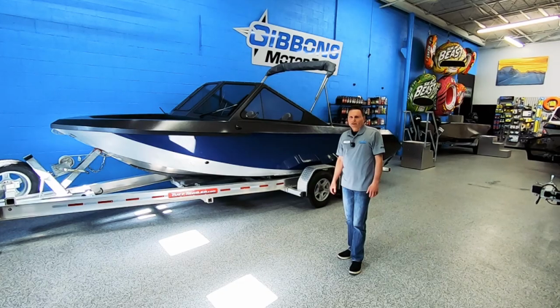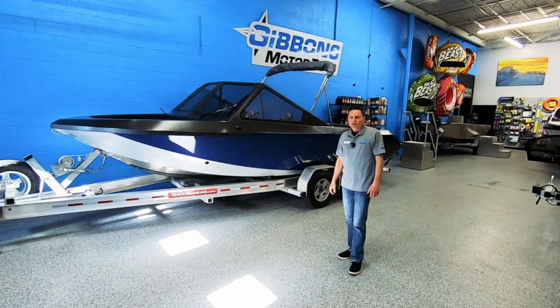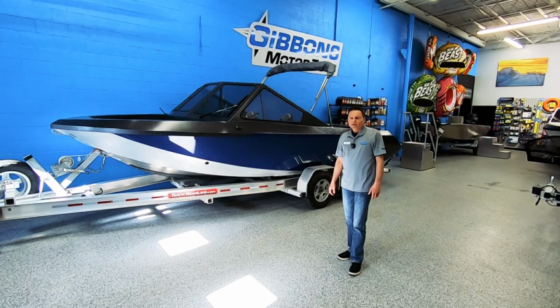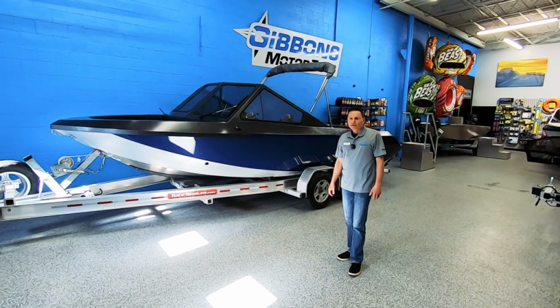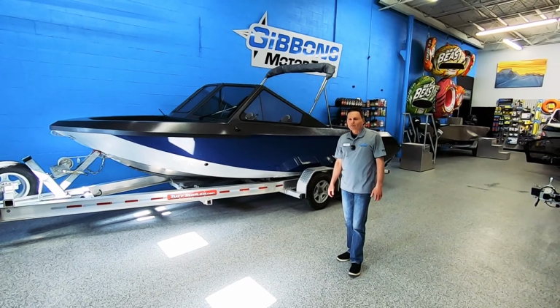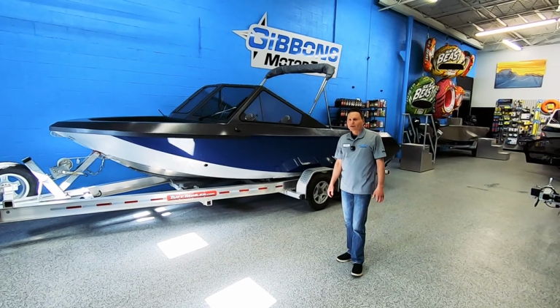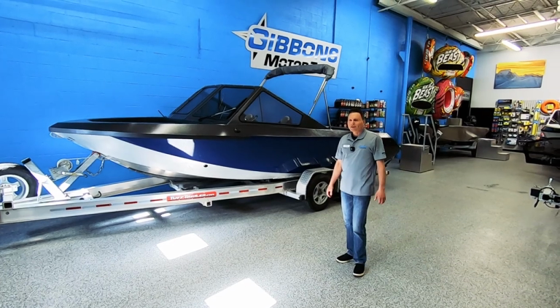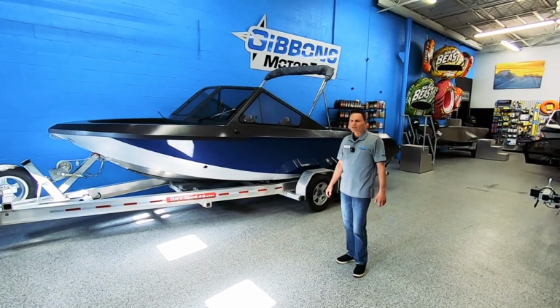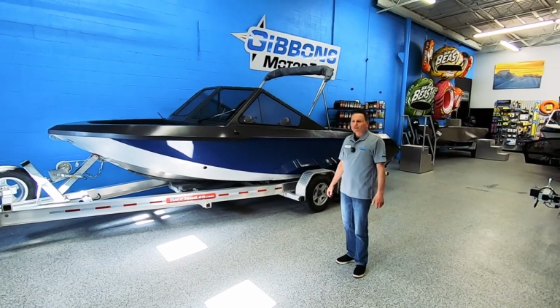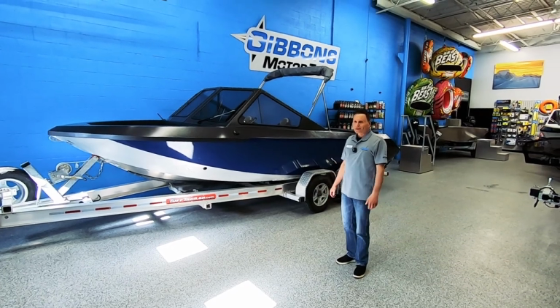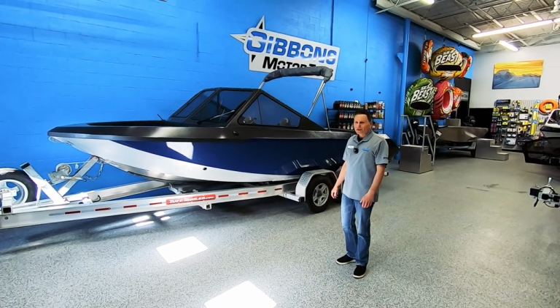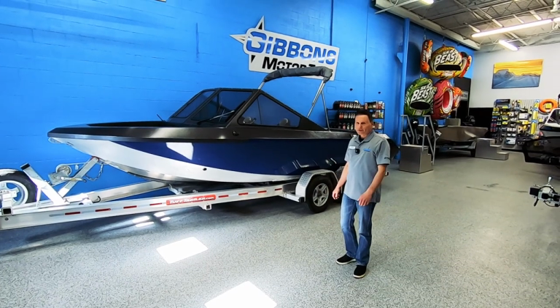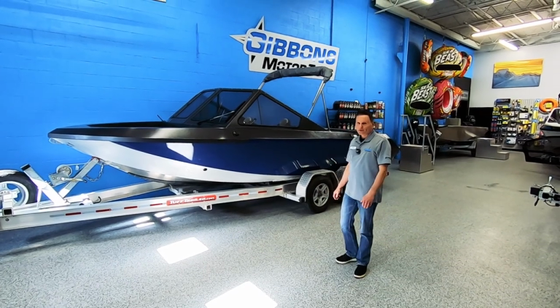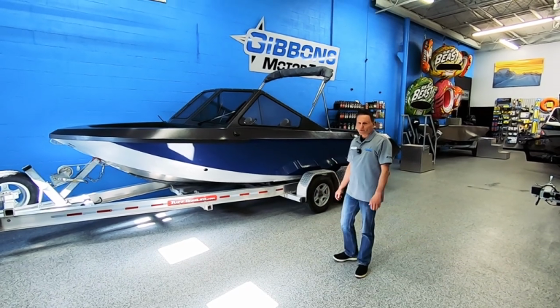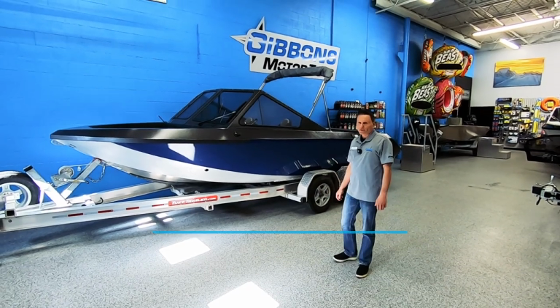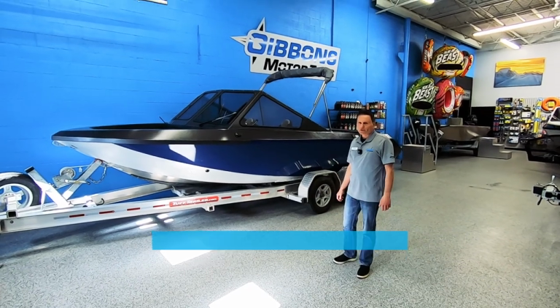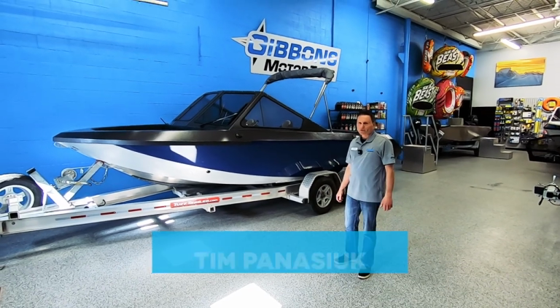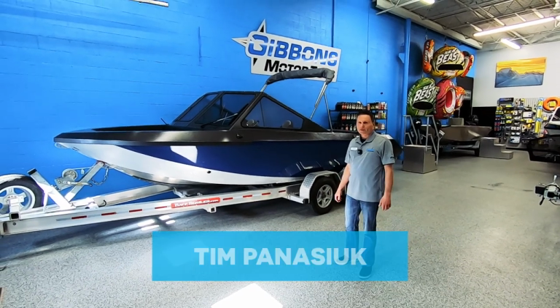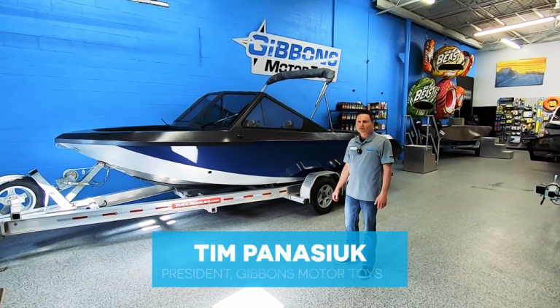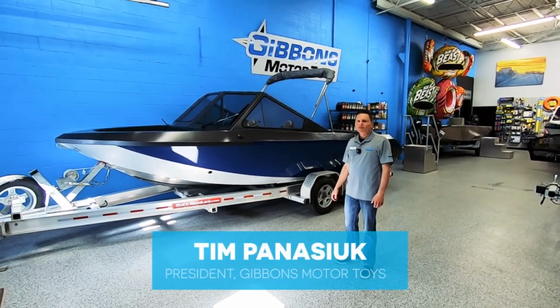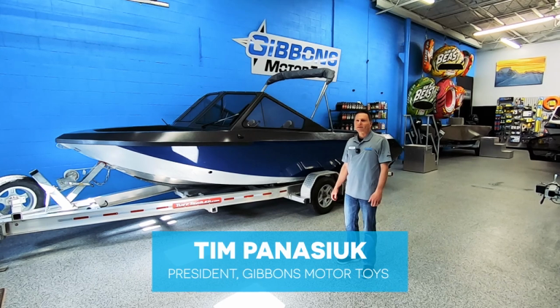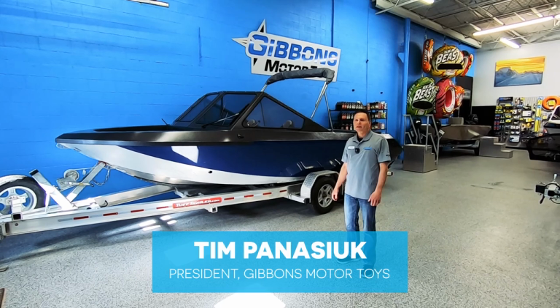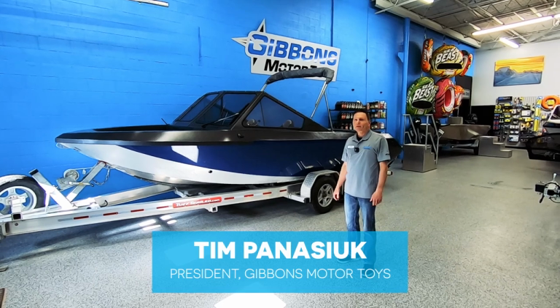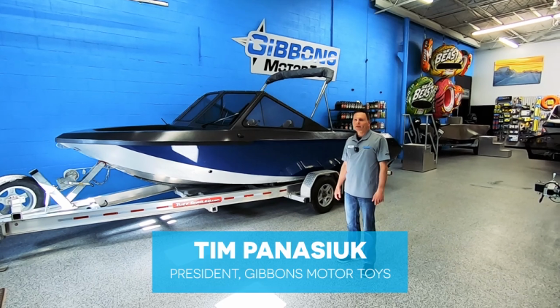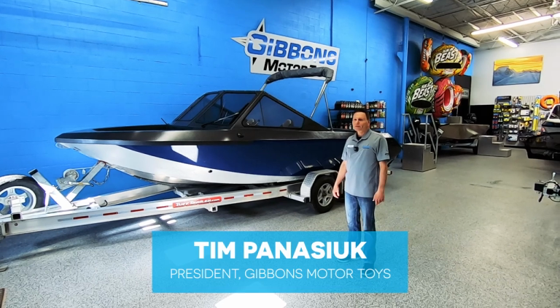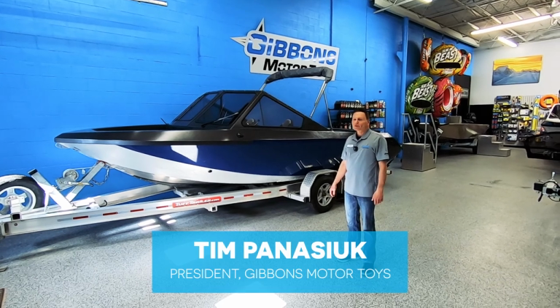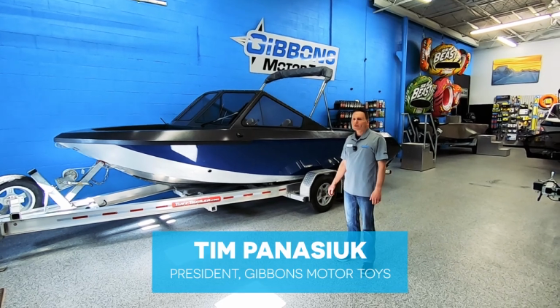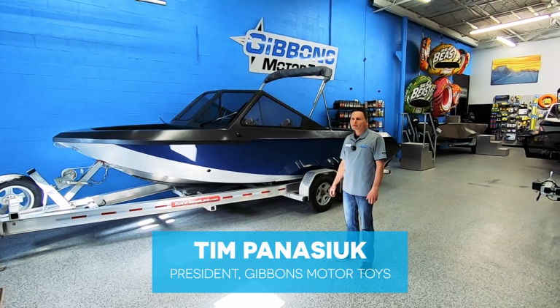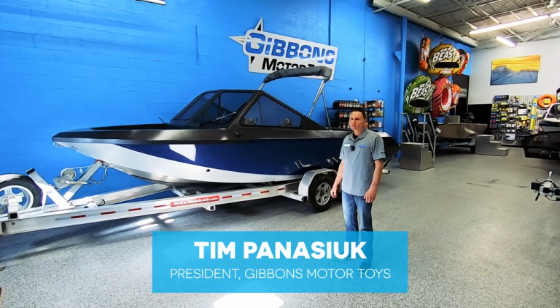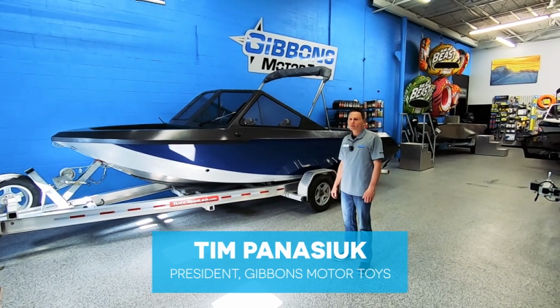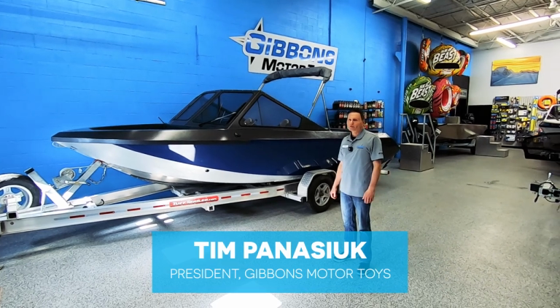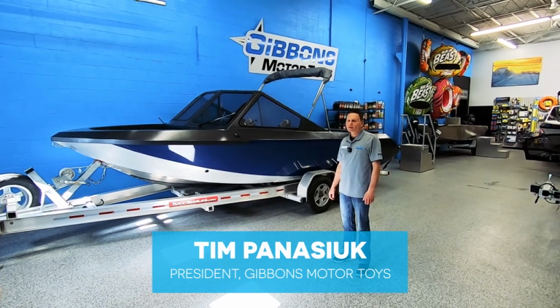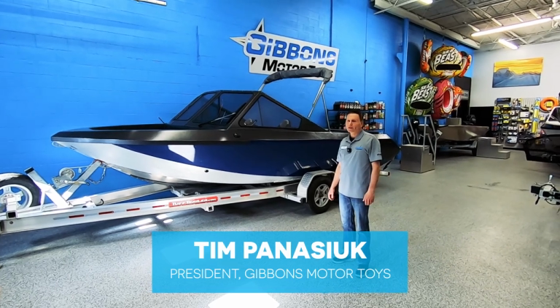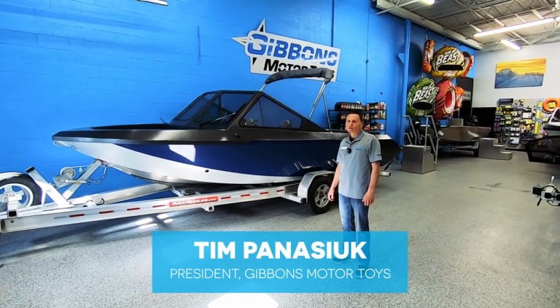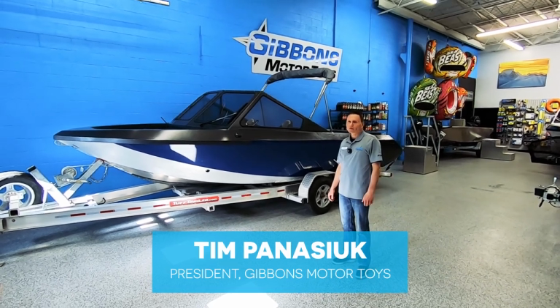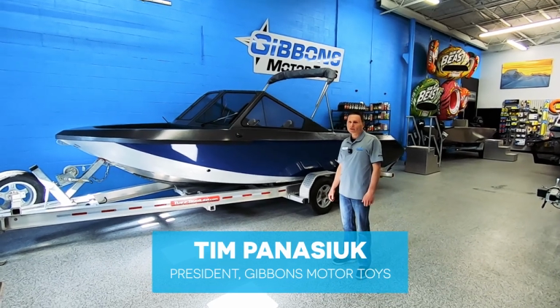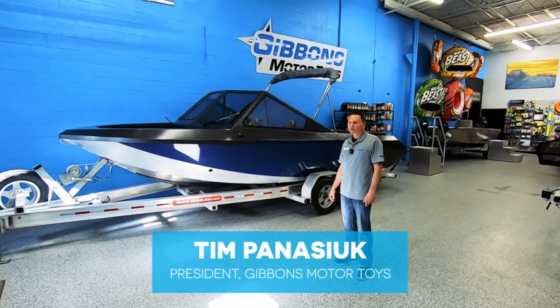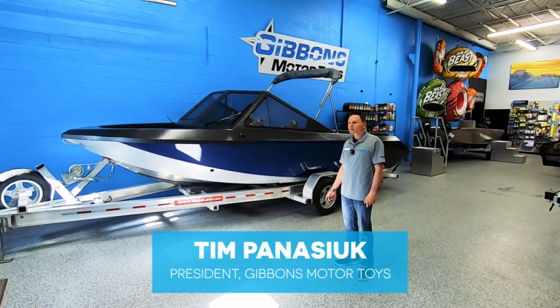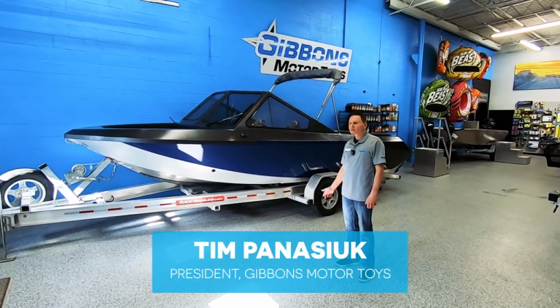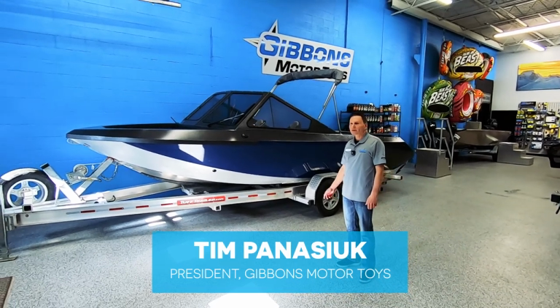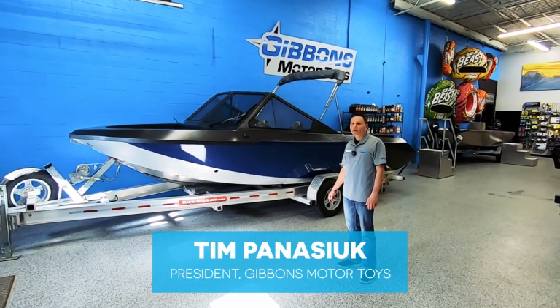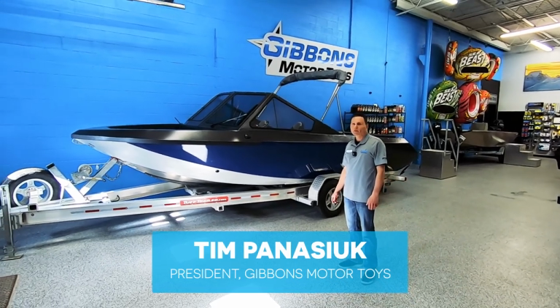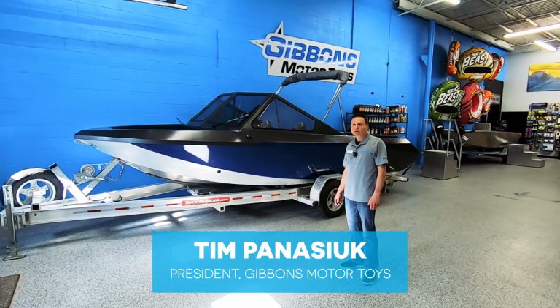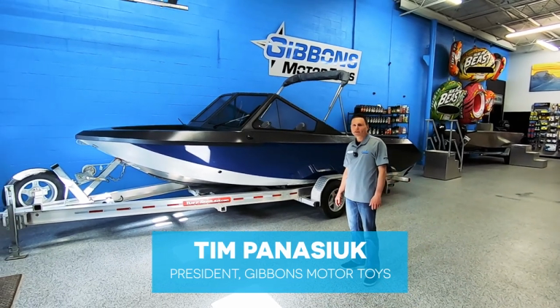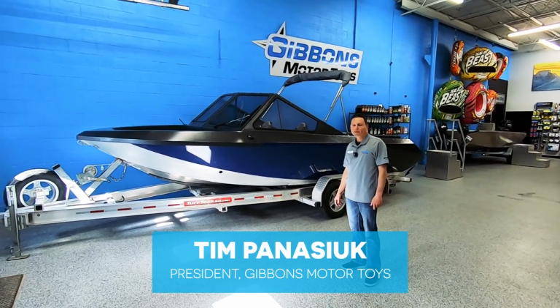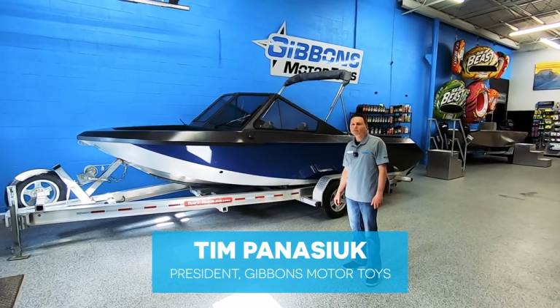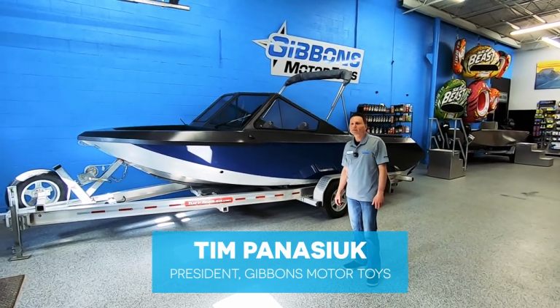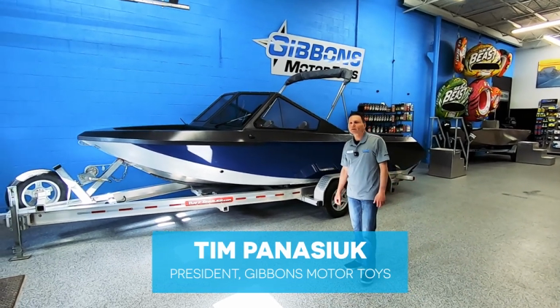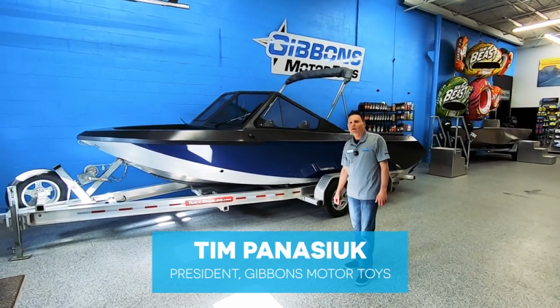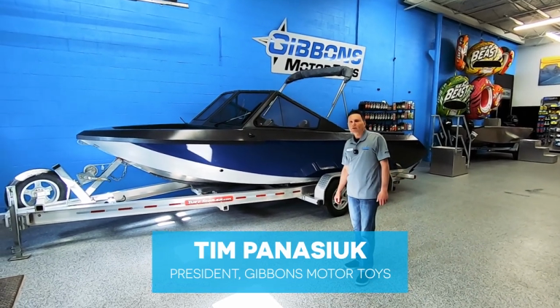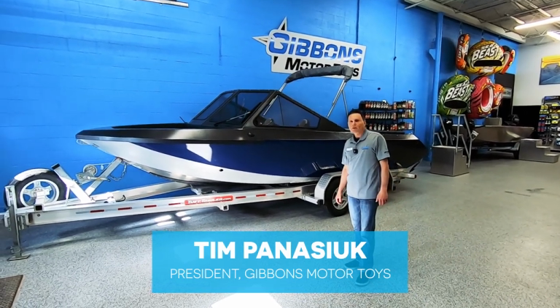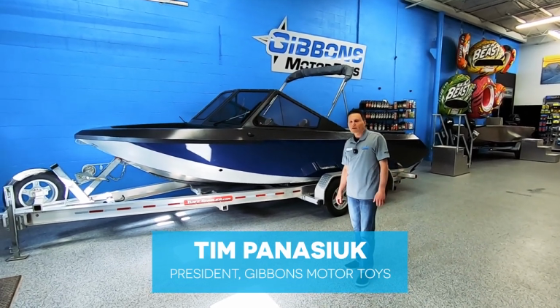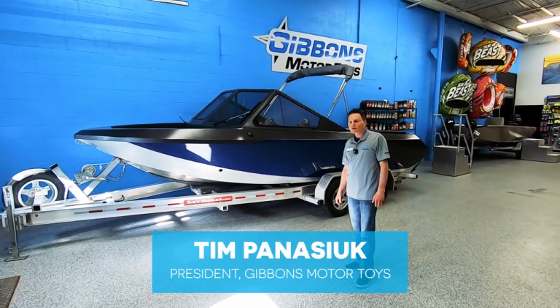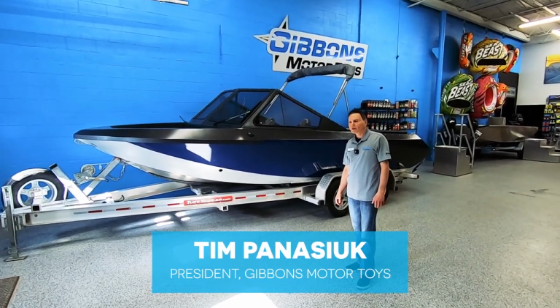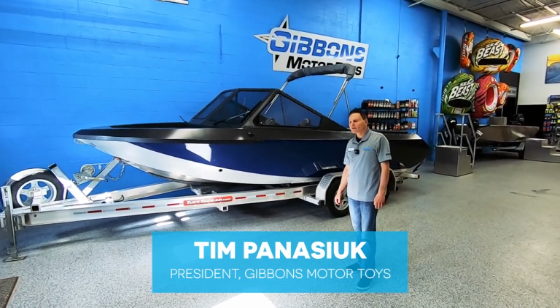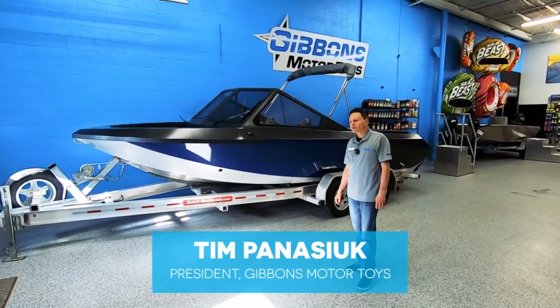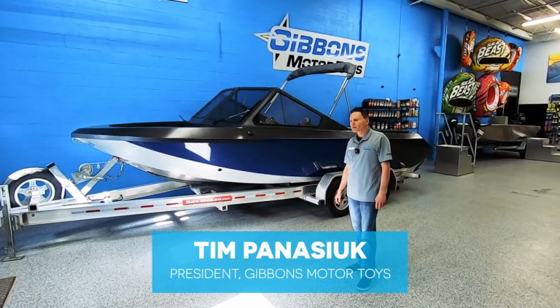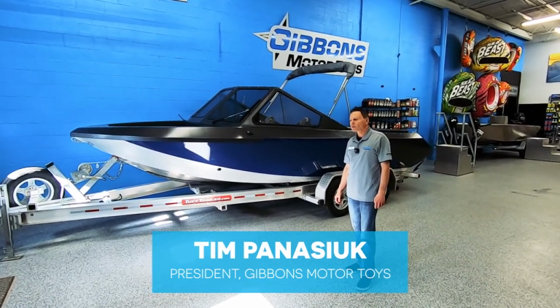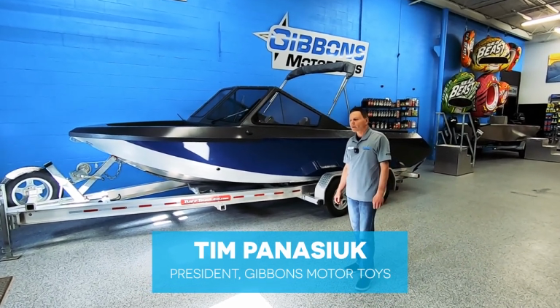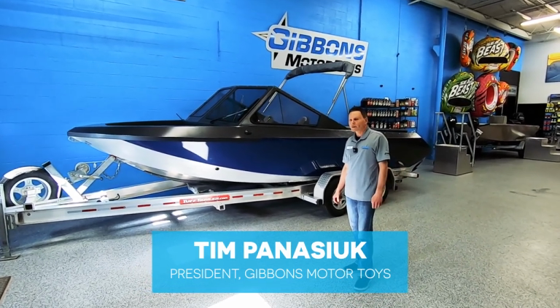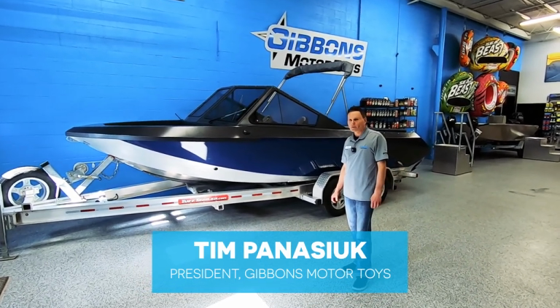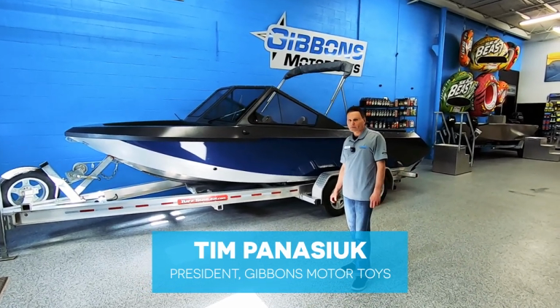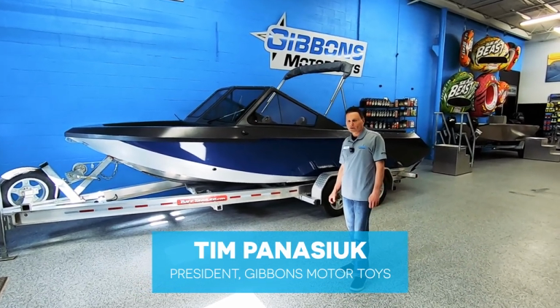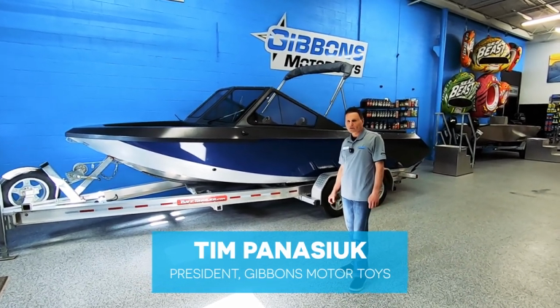Tim Panacek for Gibbons Motor Toys. Today we're going to be talking about our Coyote Carnivore, our 20-foot boat.